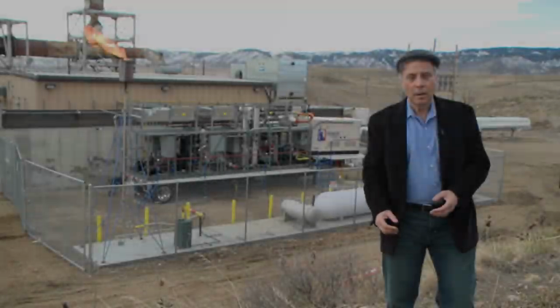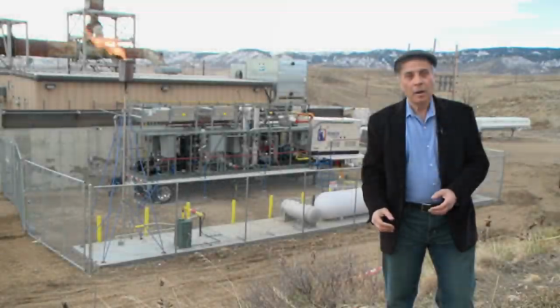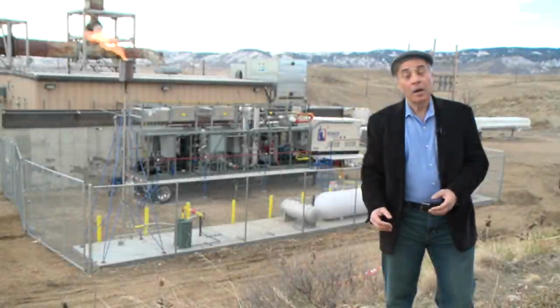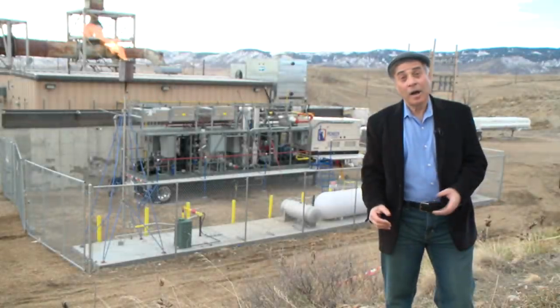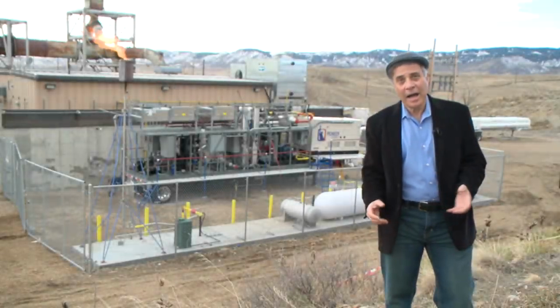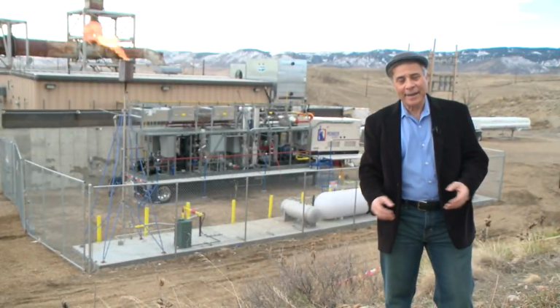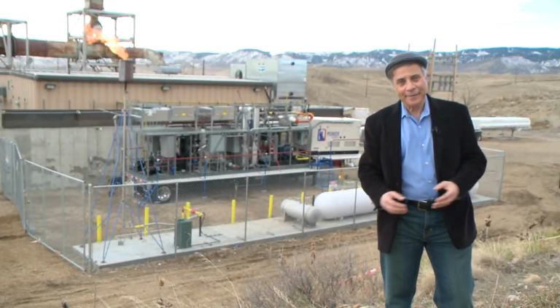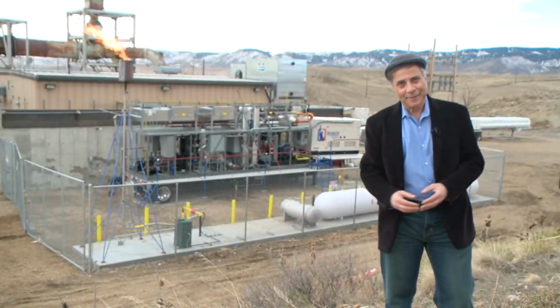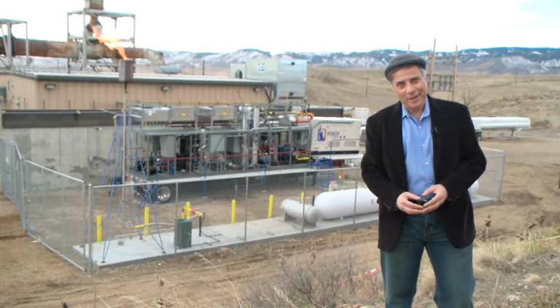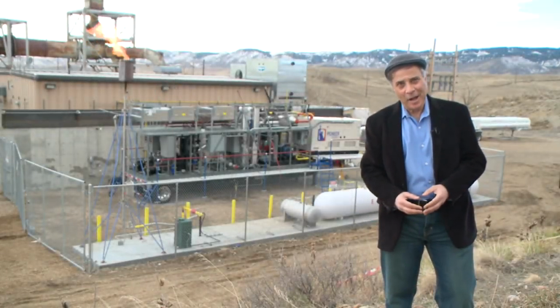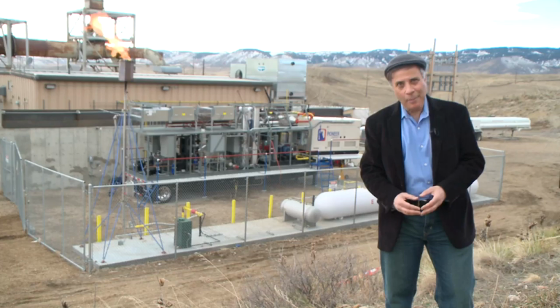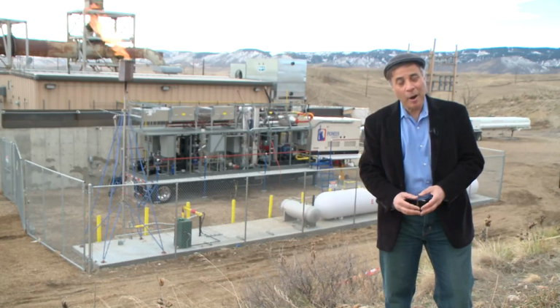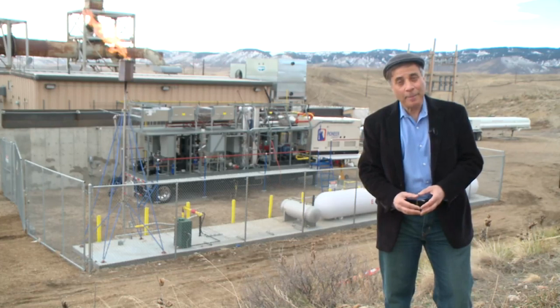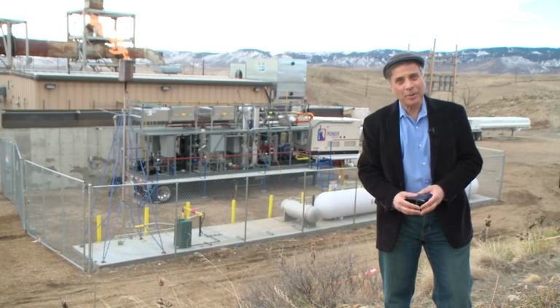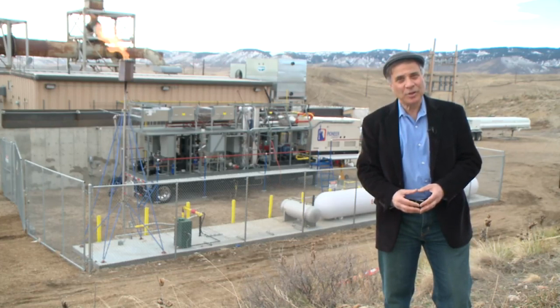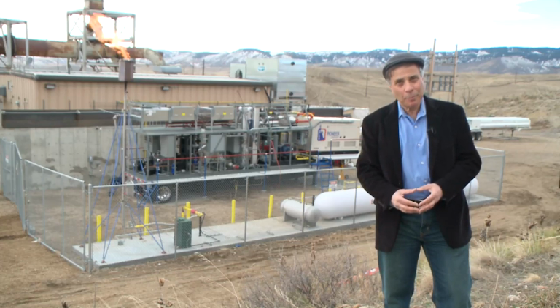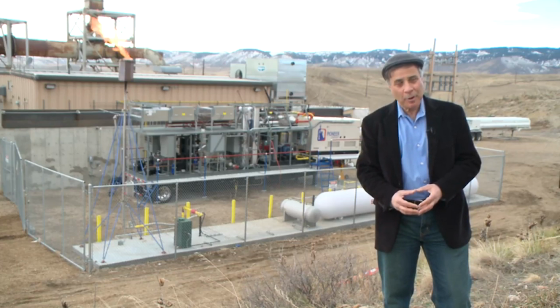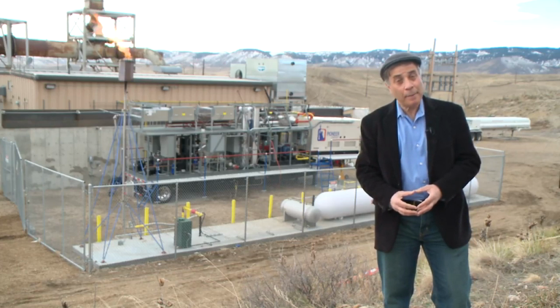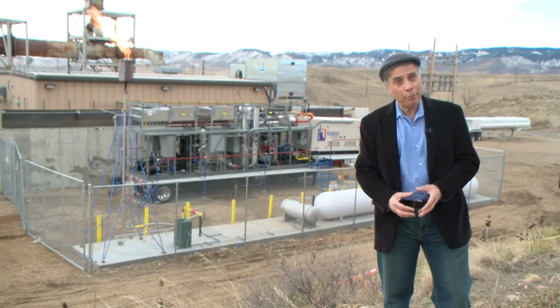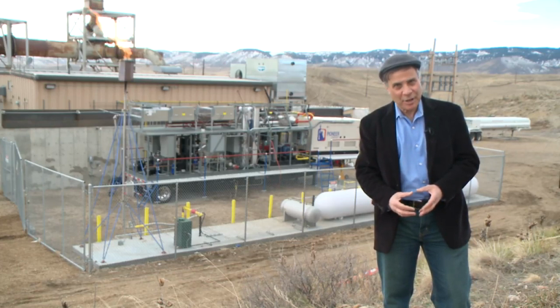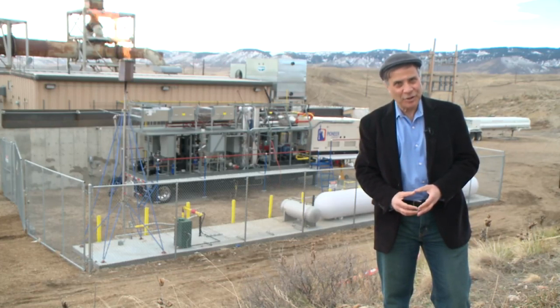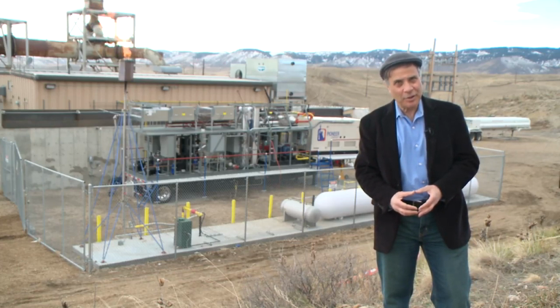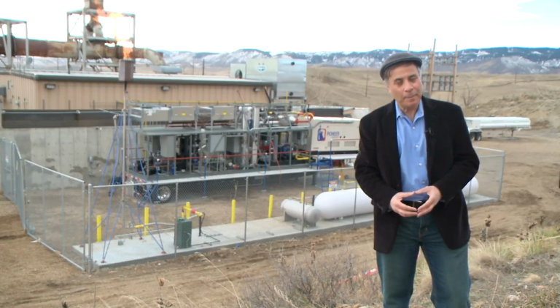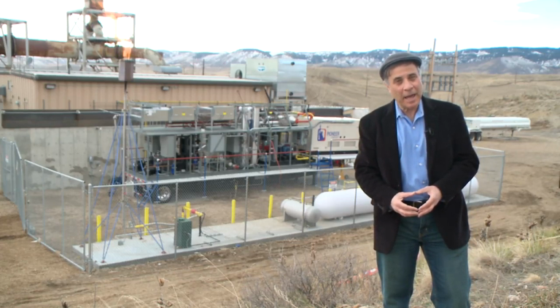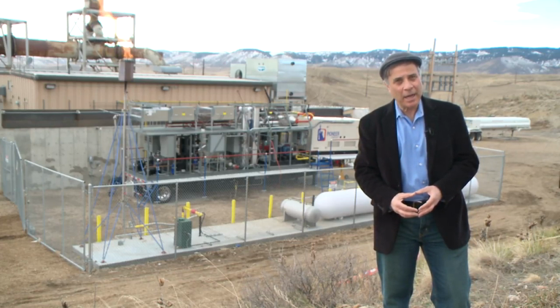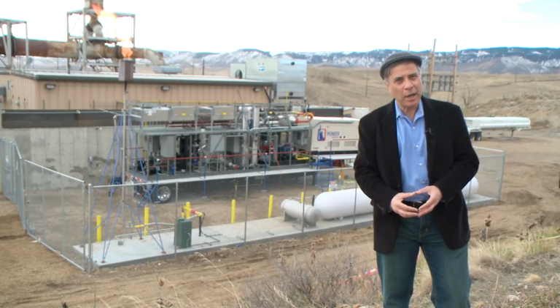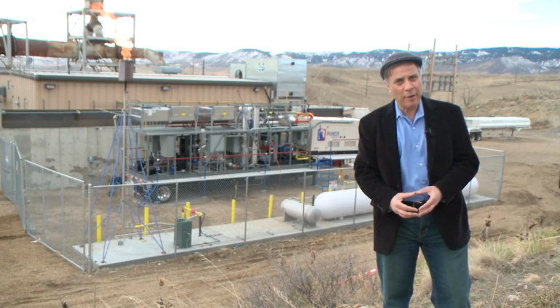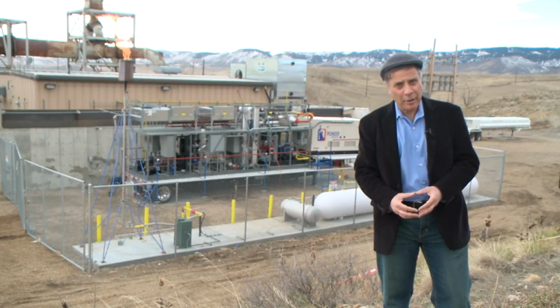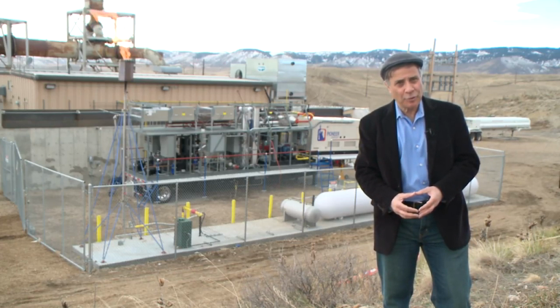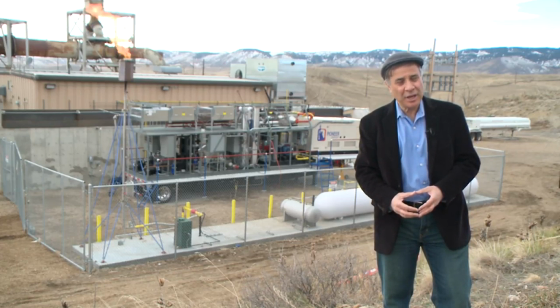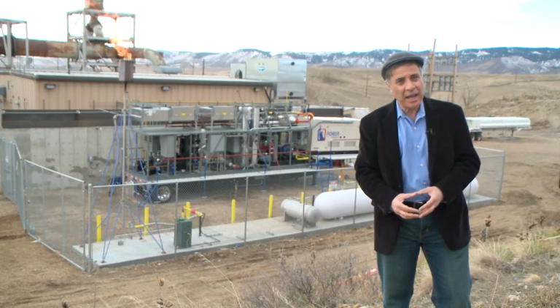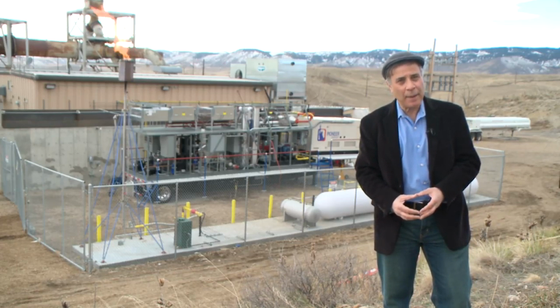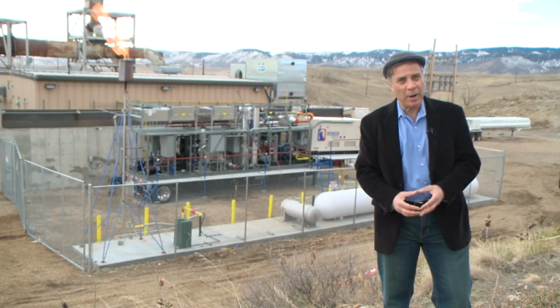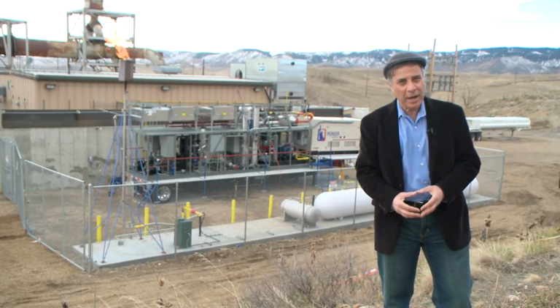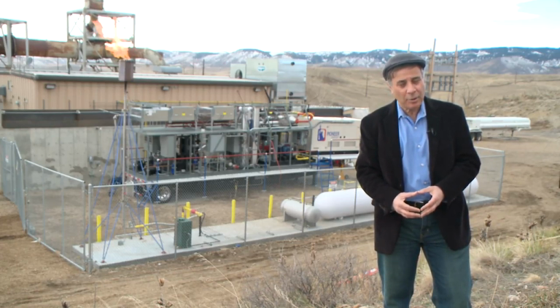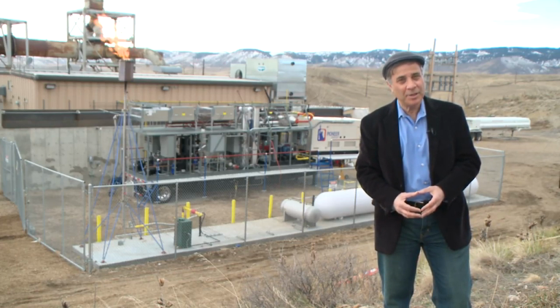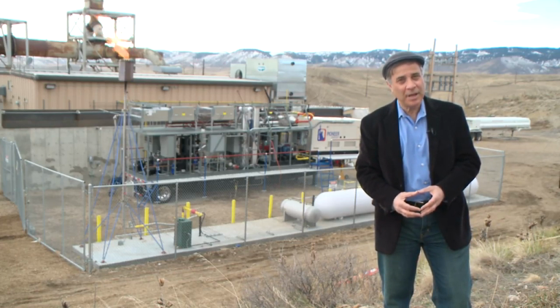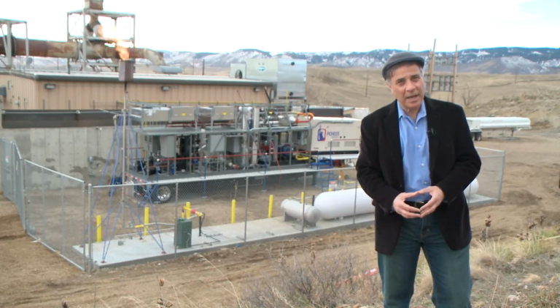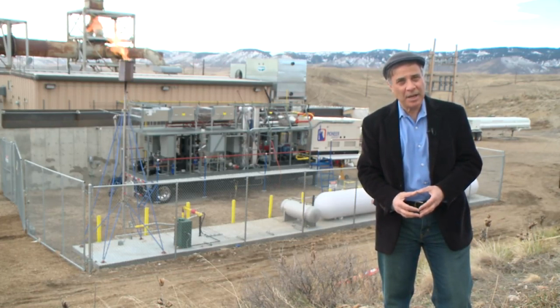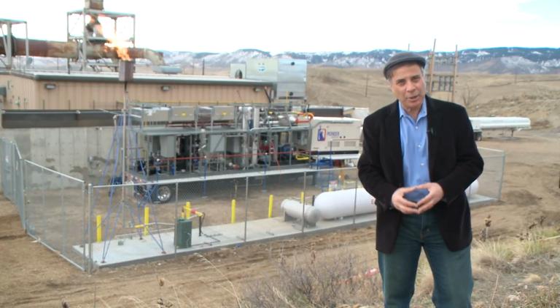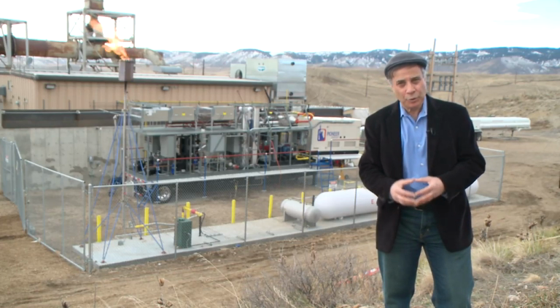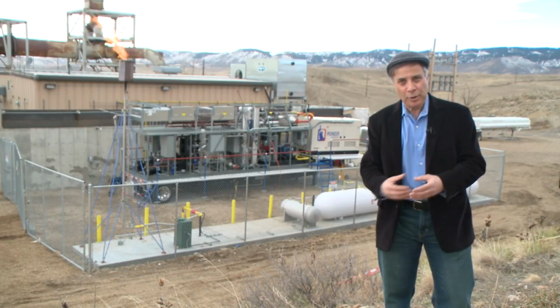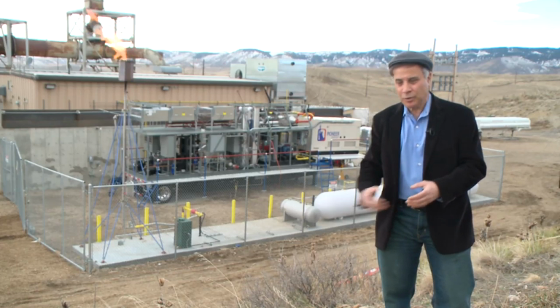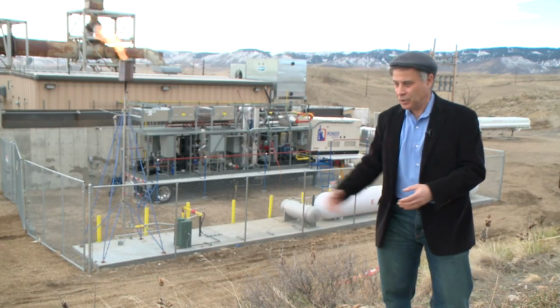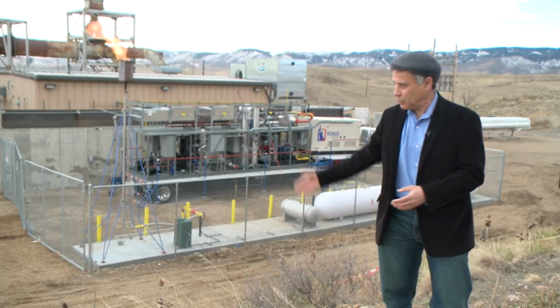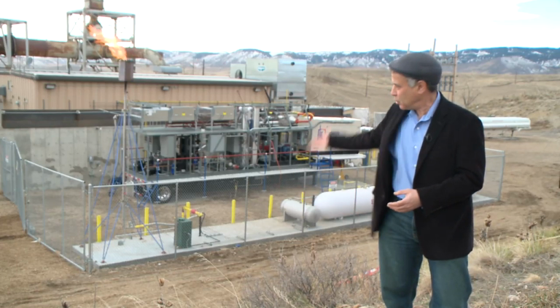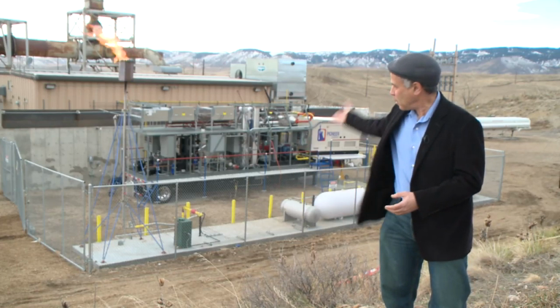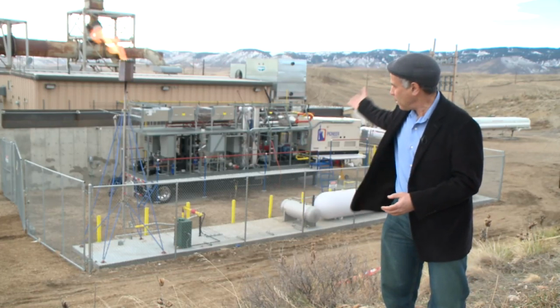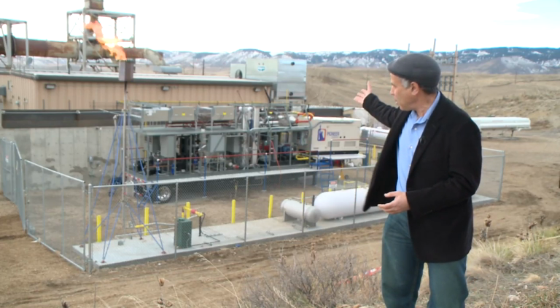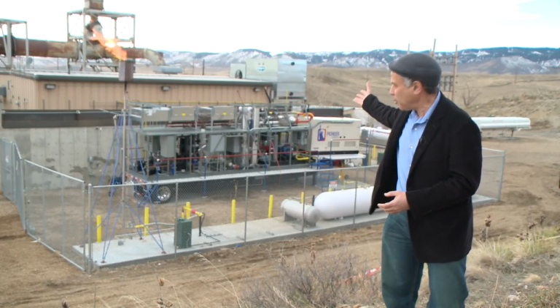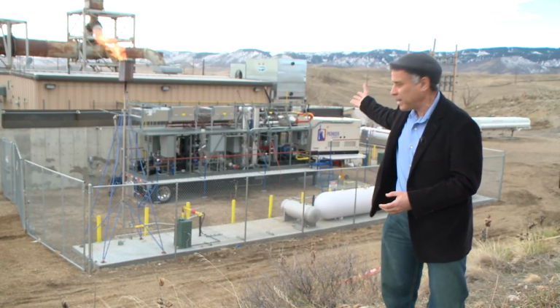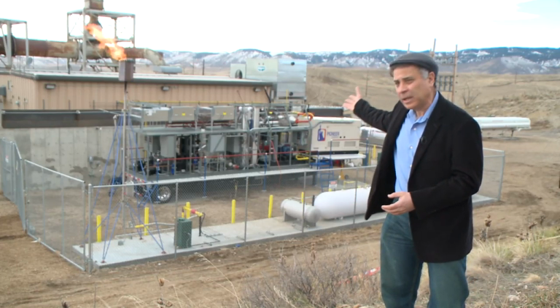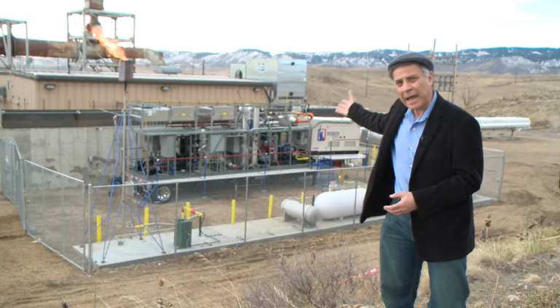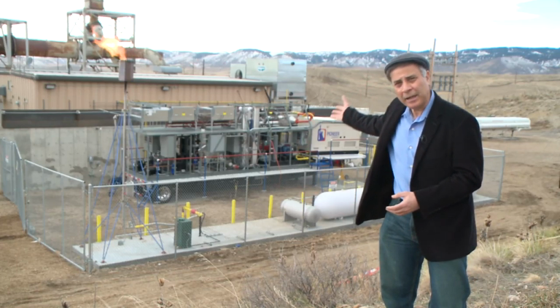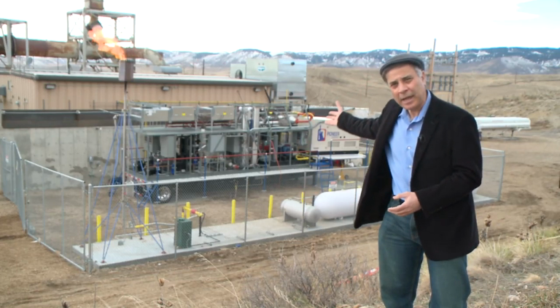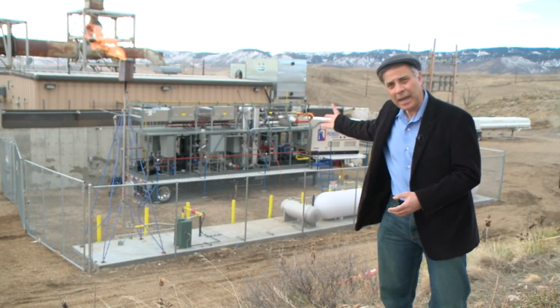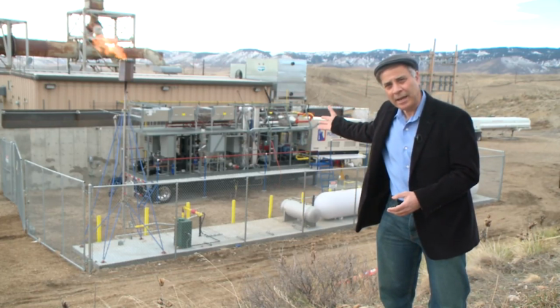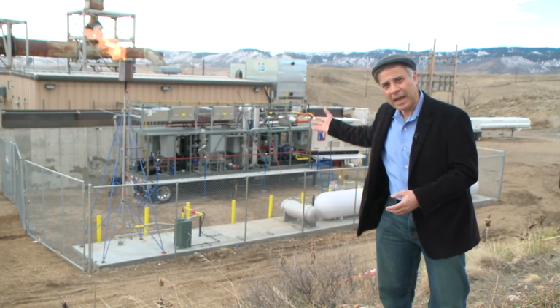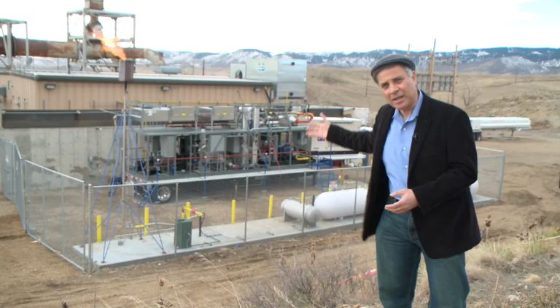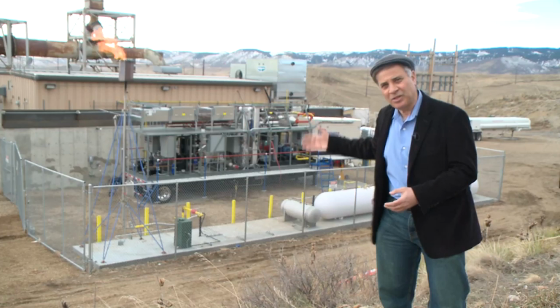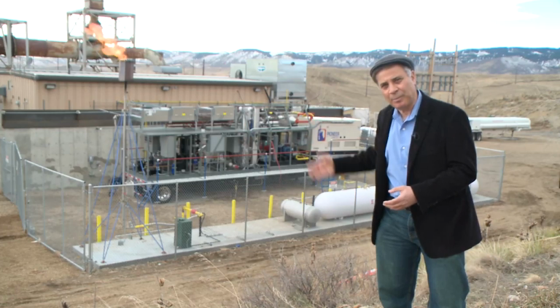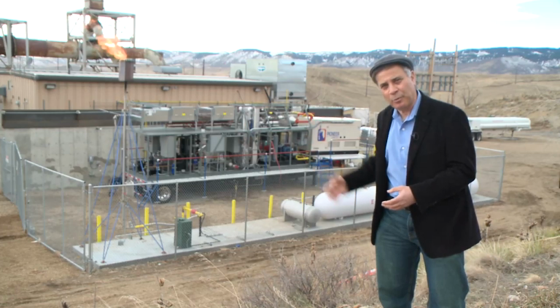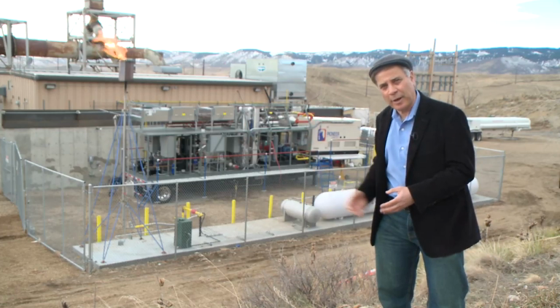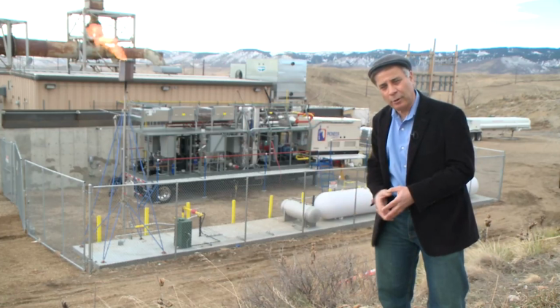Hi, I'm Robert Zubrin, President of Pioneer Energy, and we're here today to introduce you to our Mobile Alkane Gas Separator.